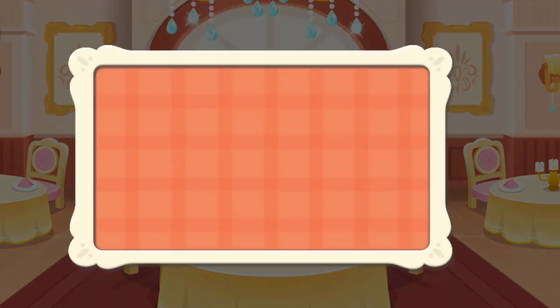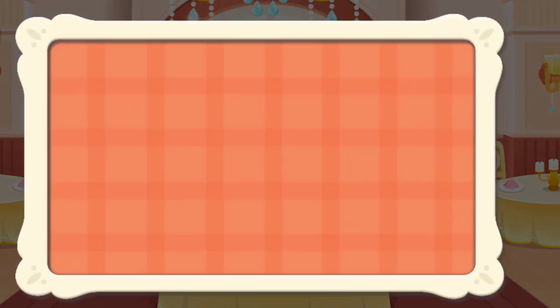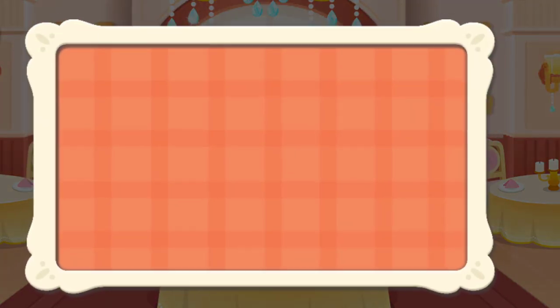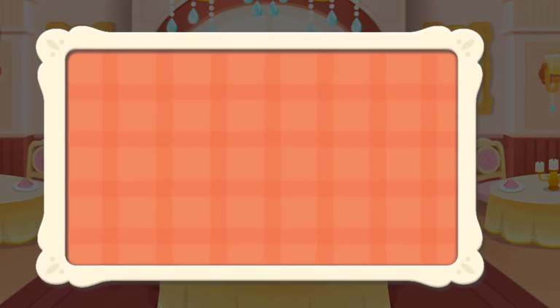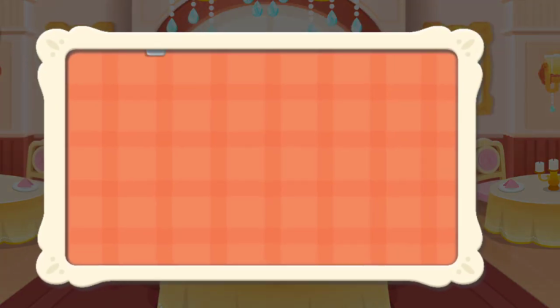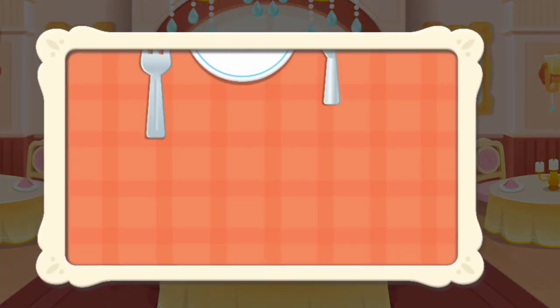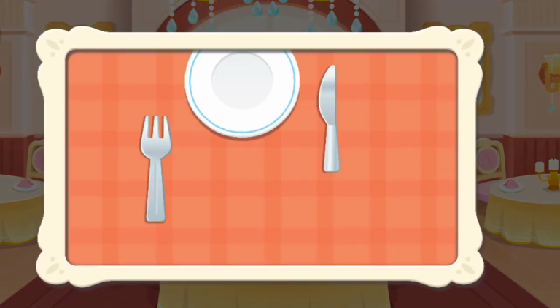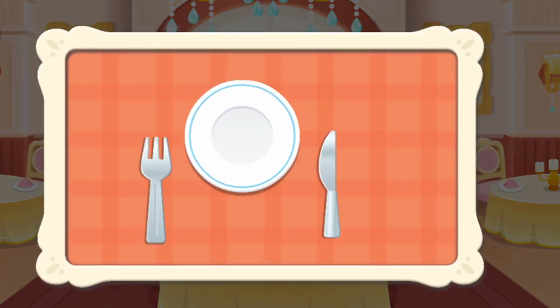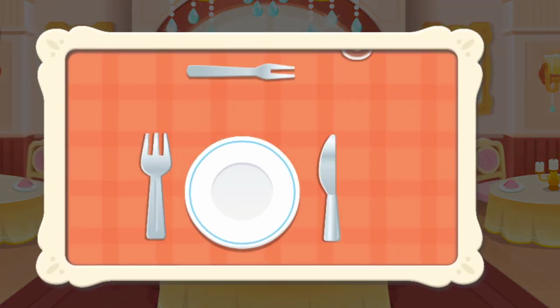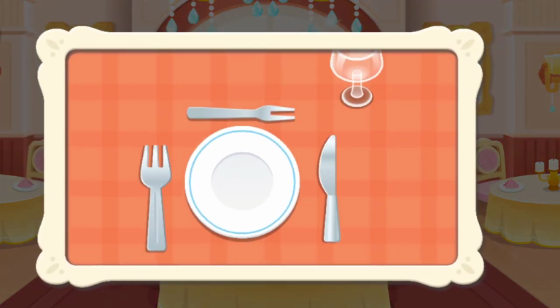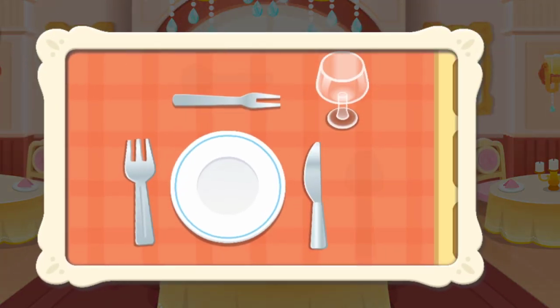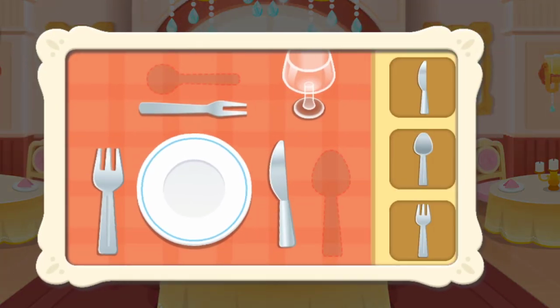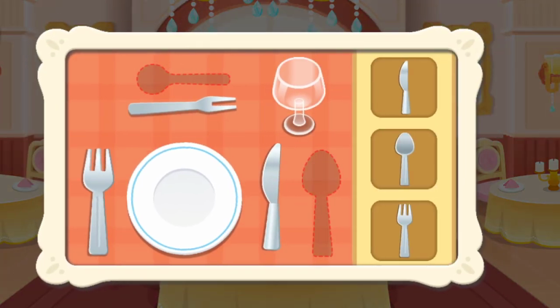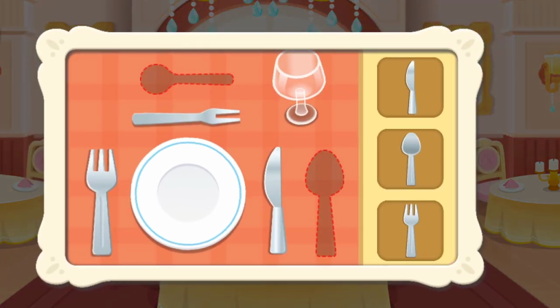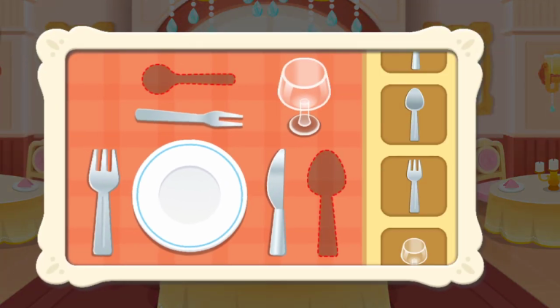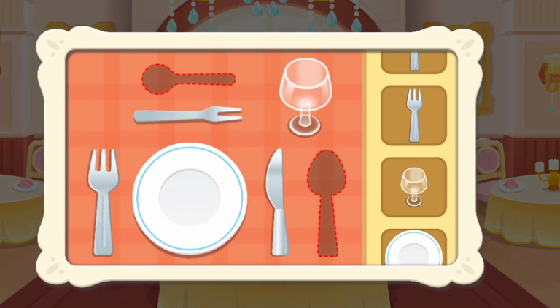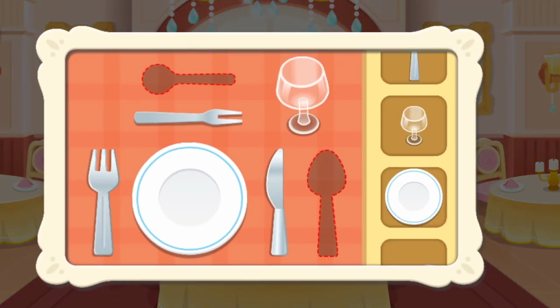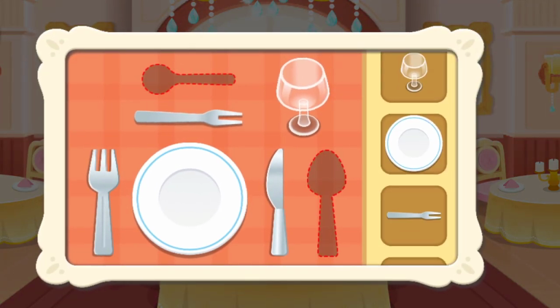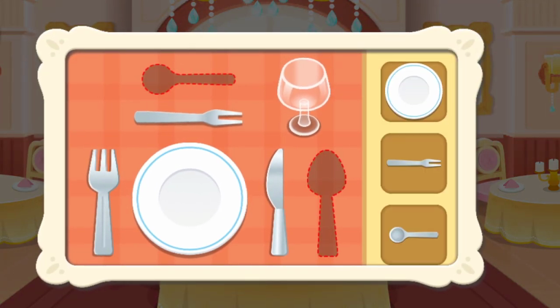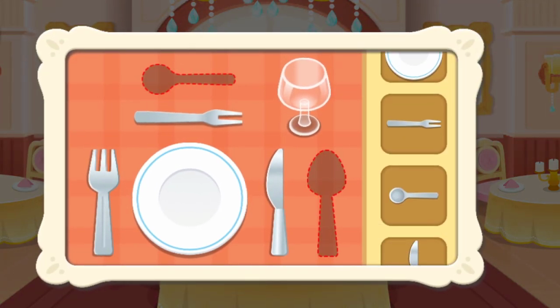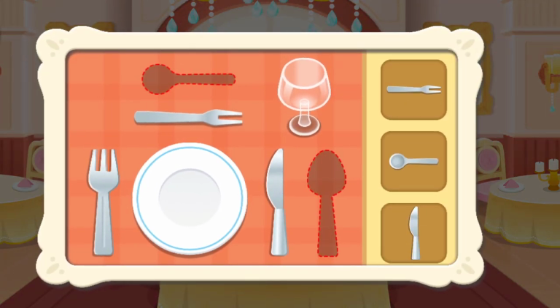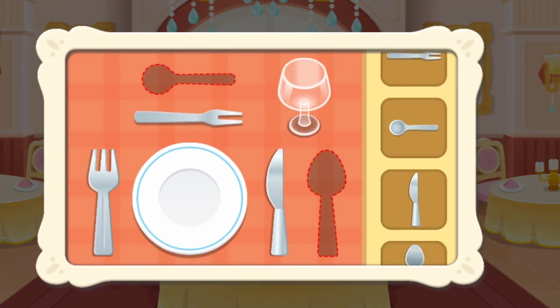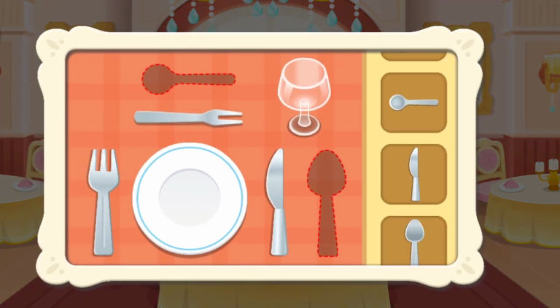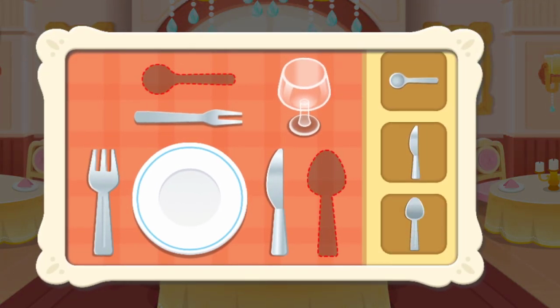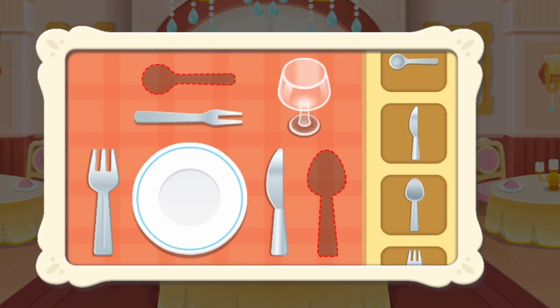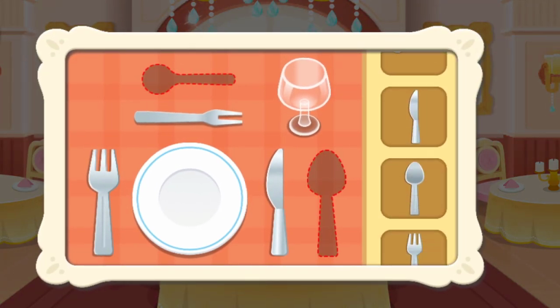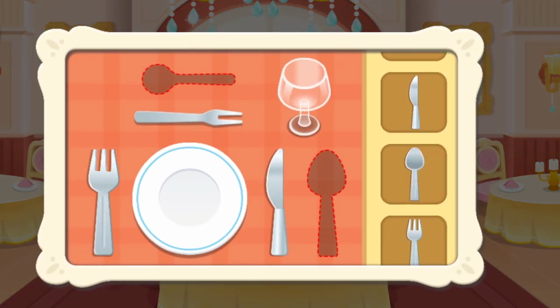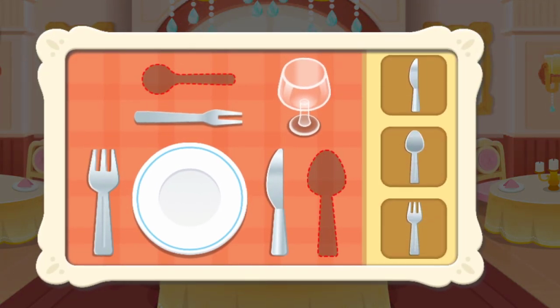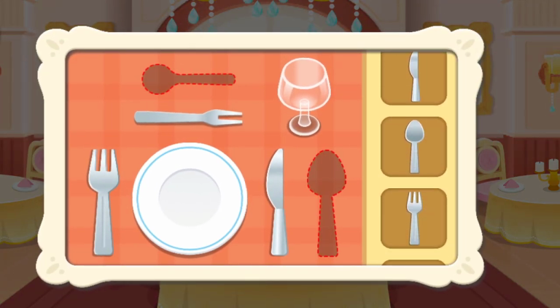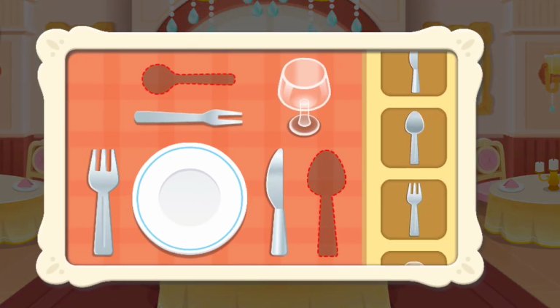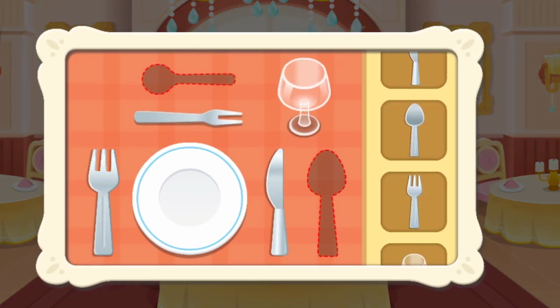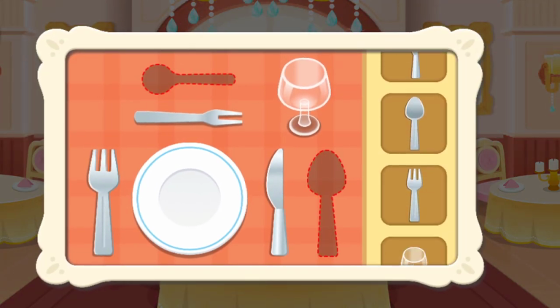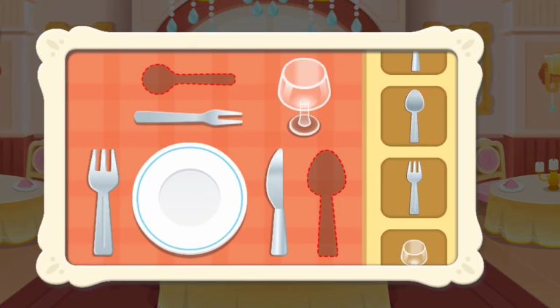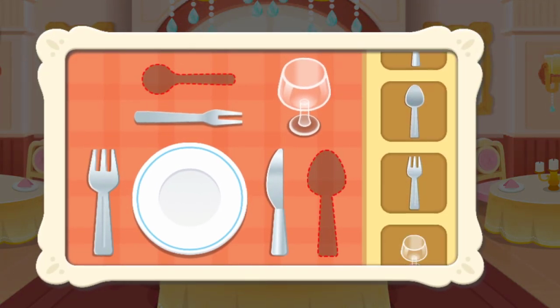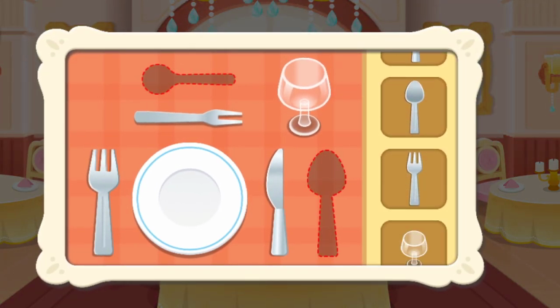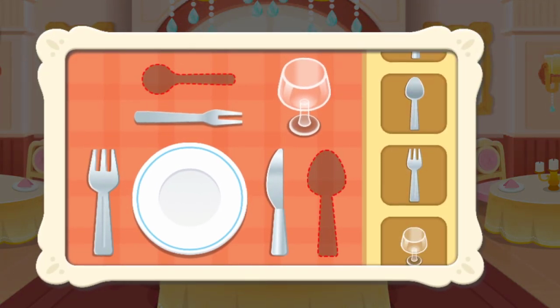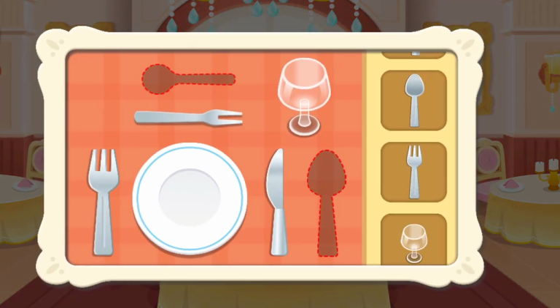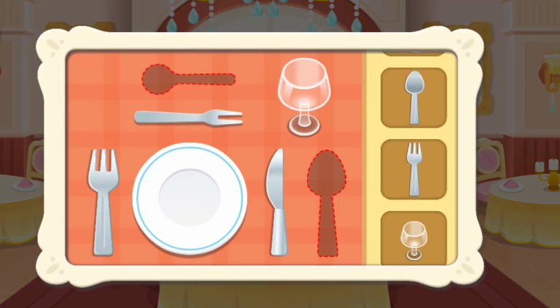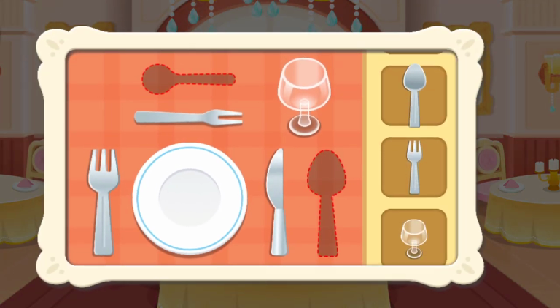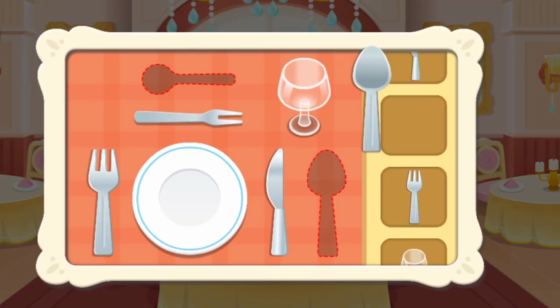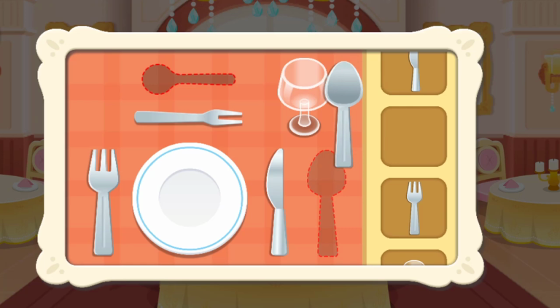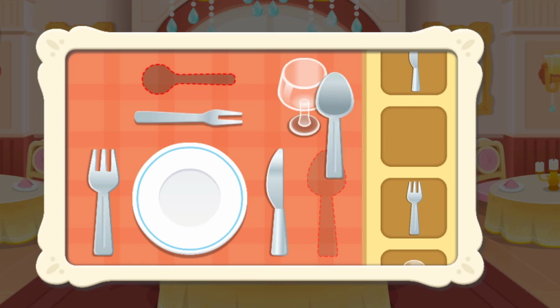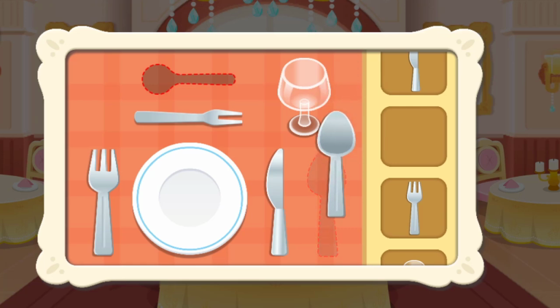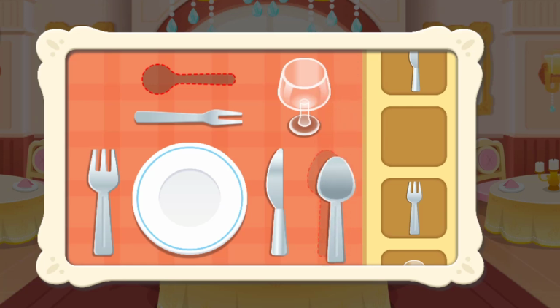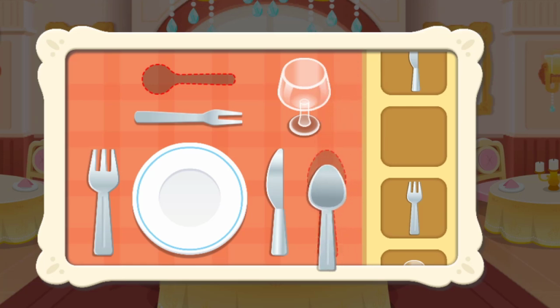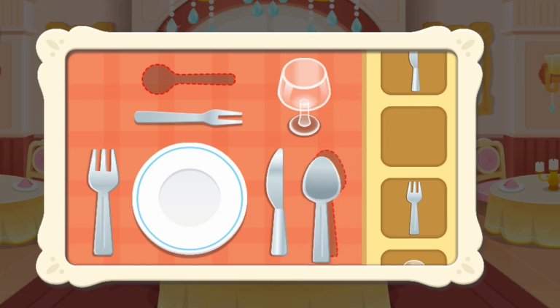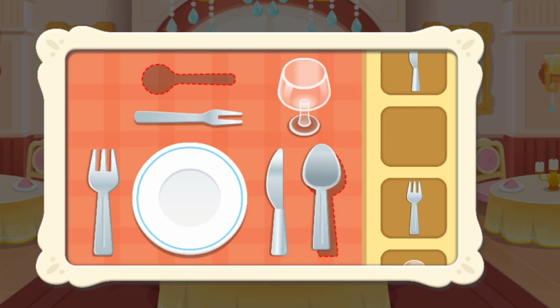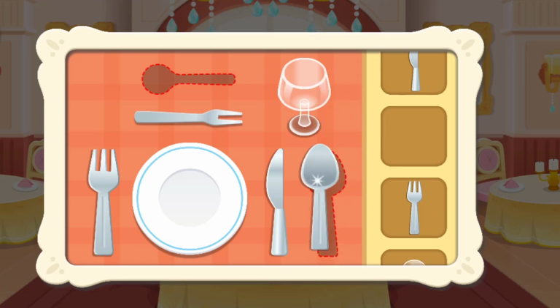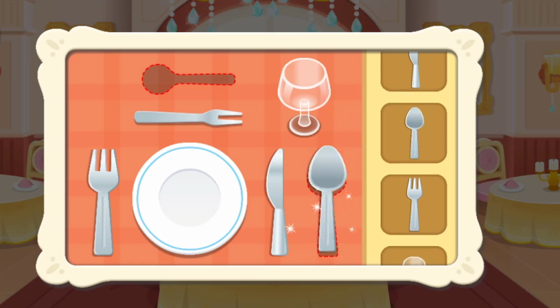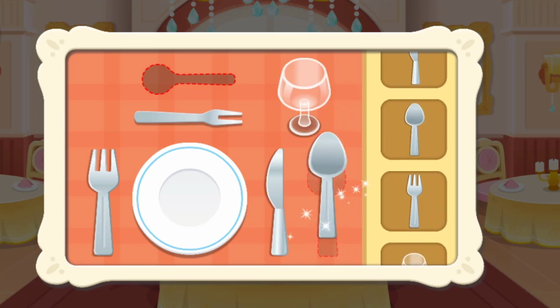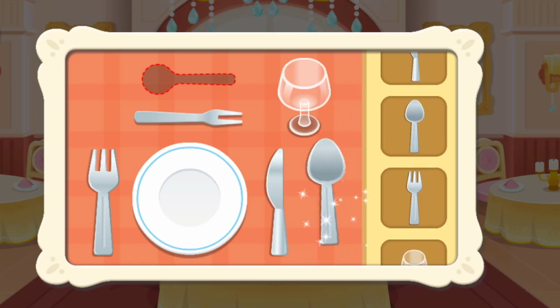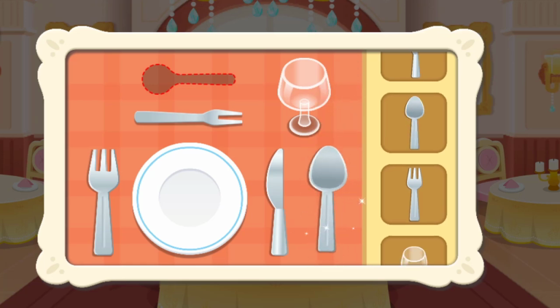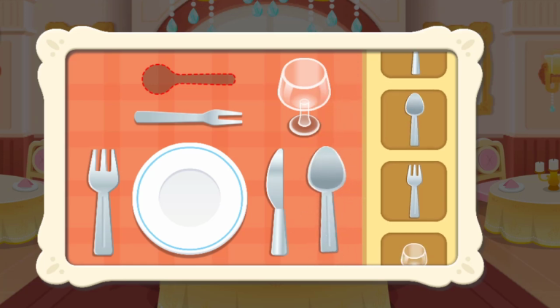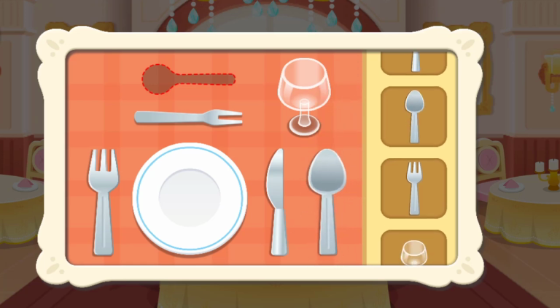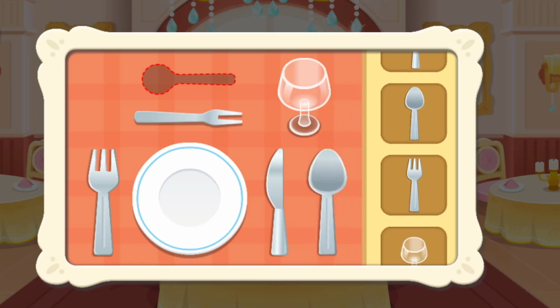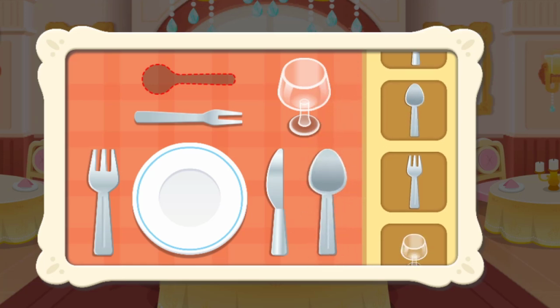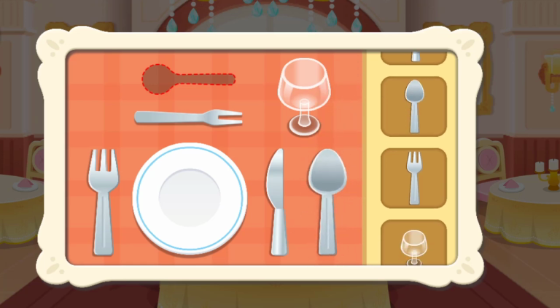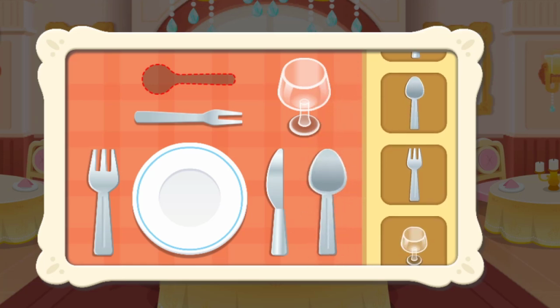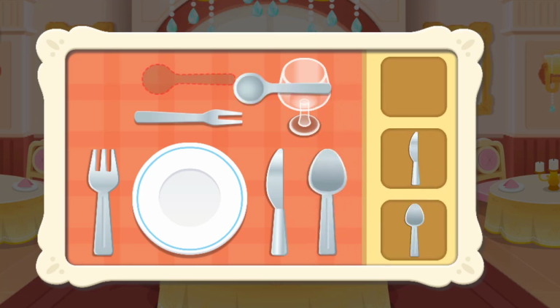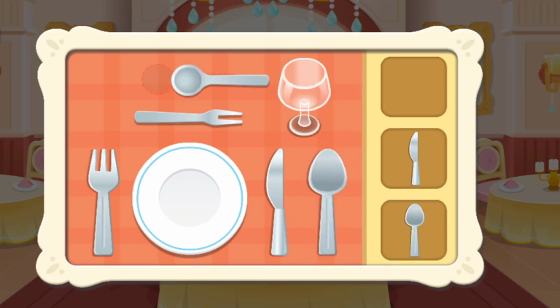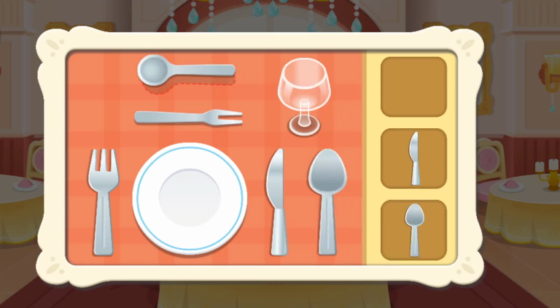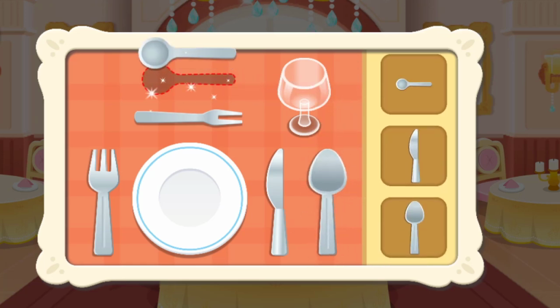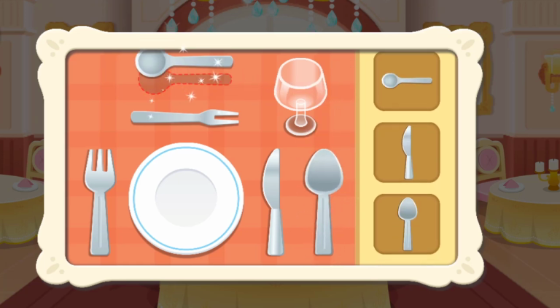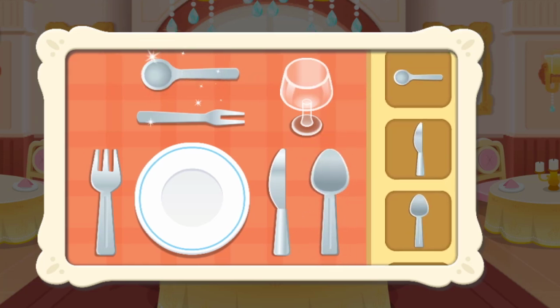First, set the tableware. There are strict rules on the tableware setting in a French restaurant. Don't place them casually.